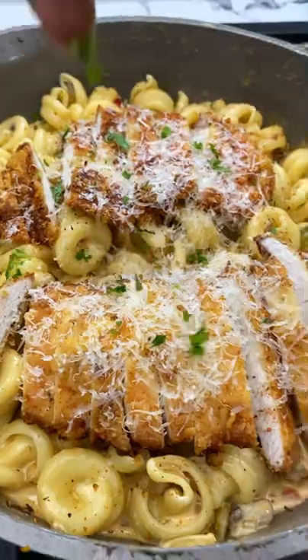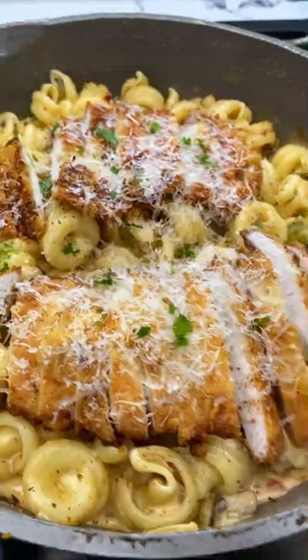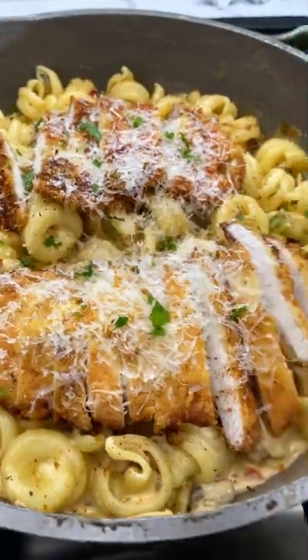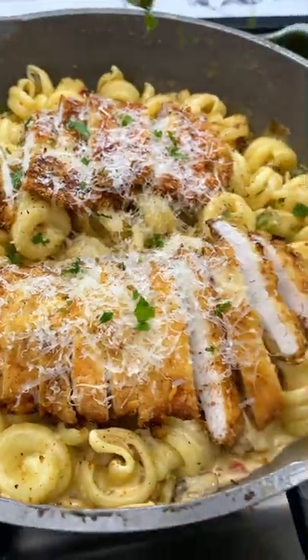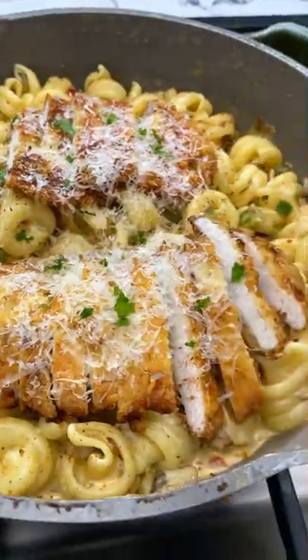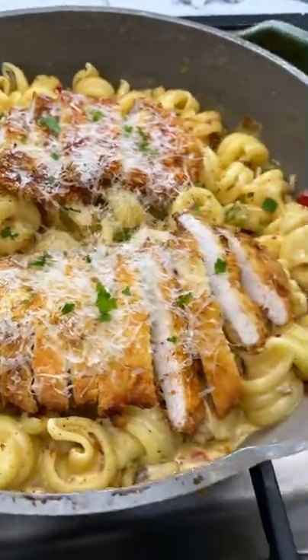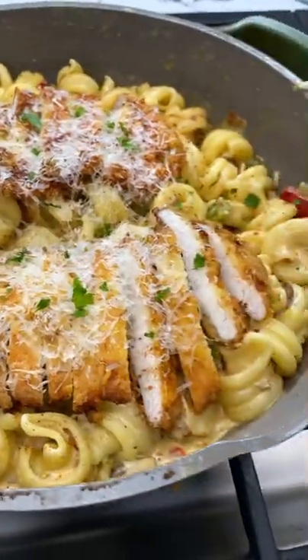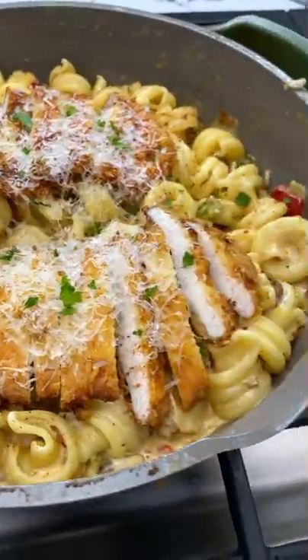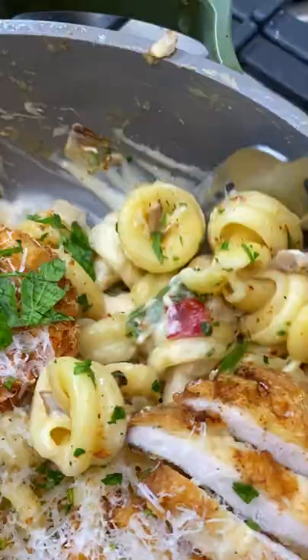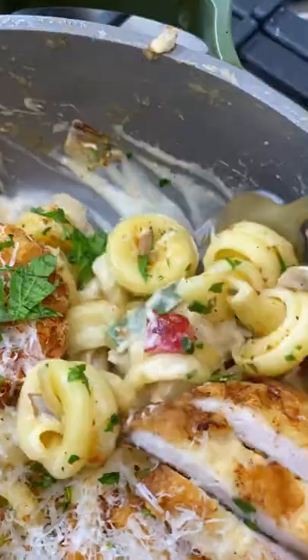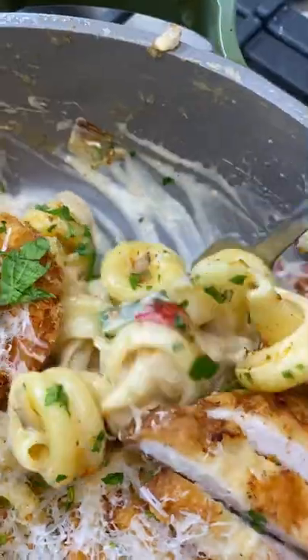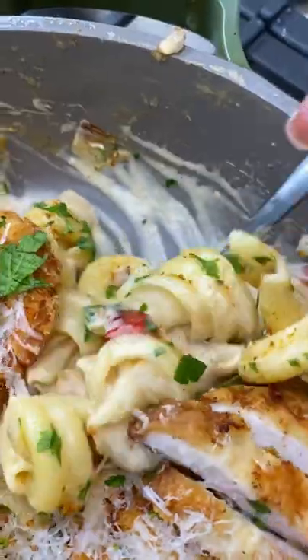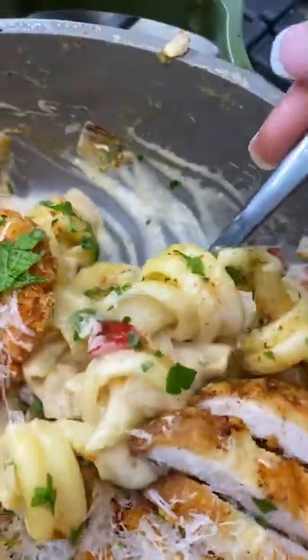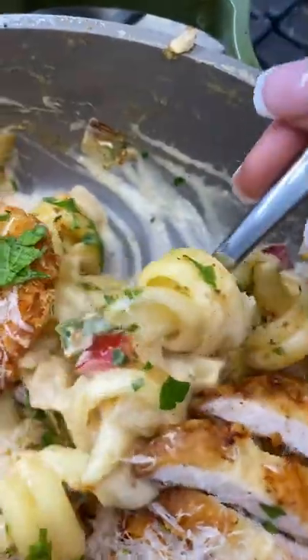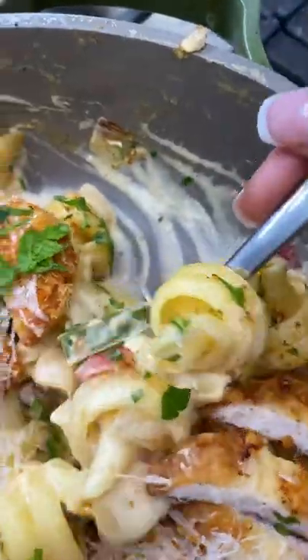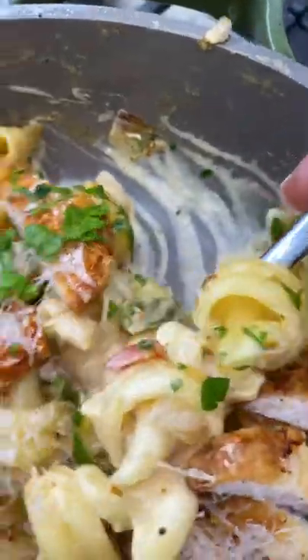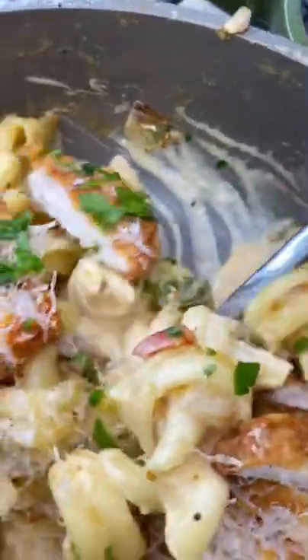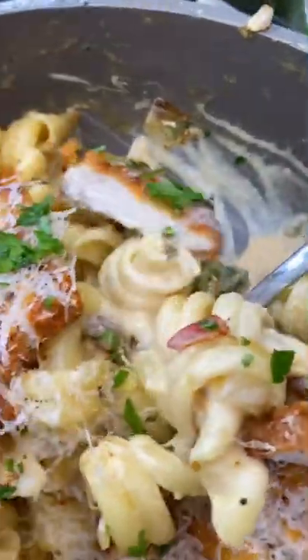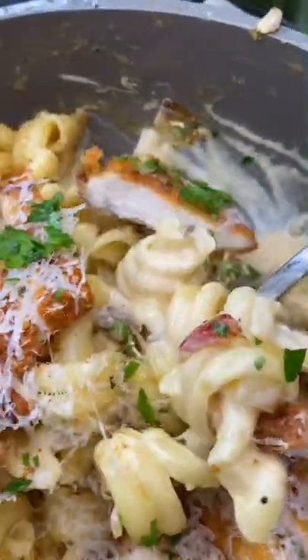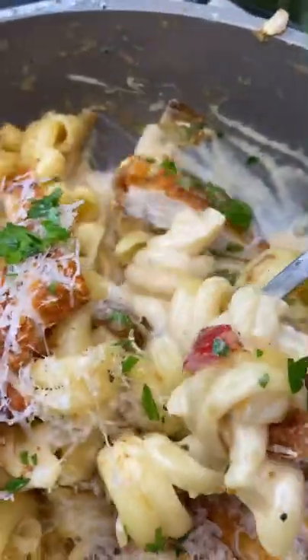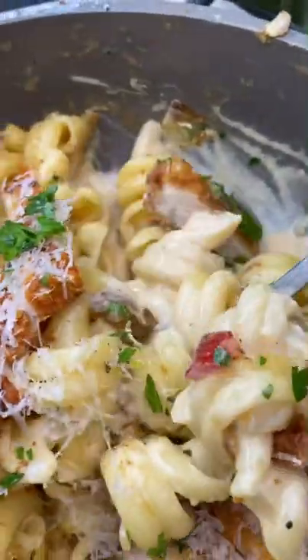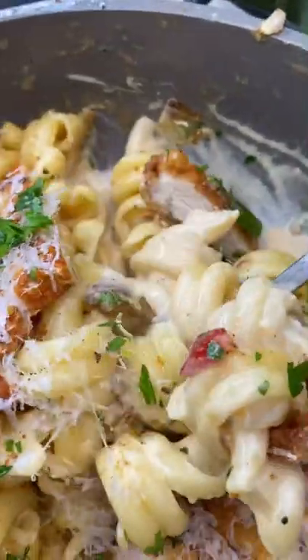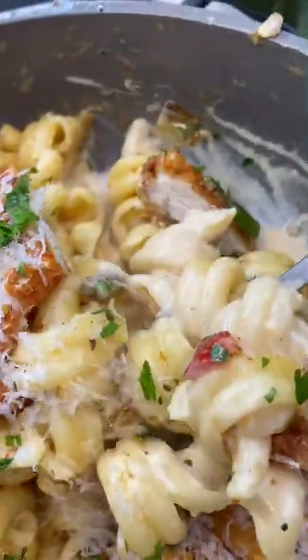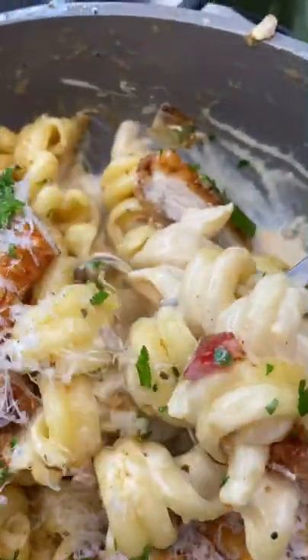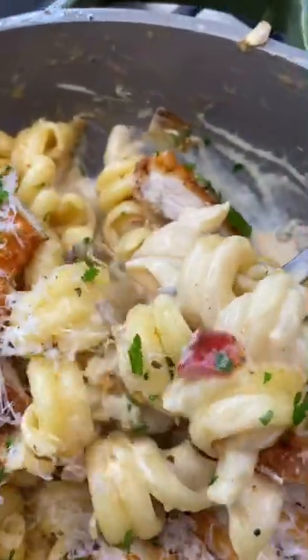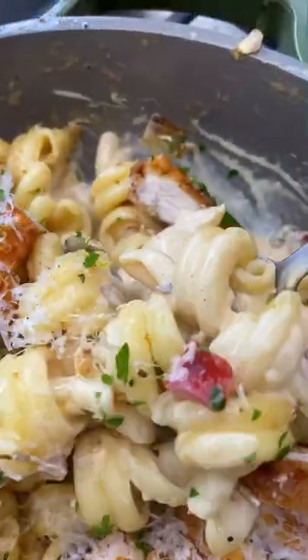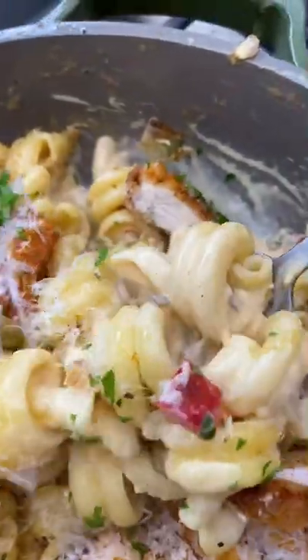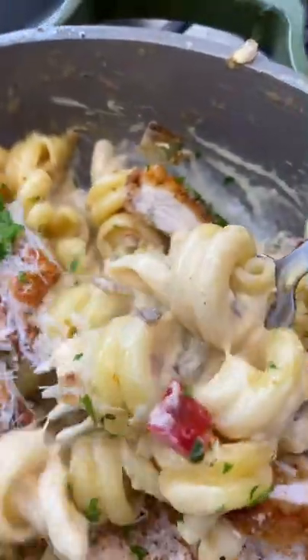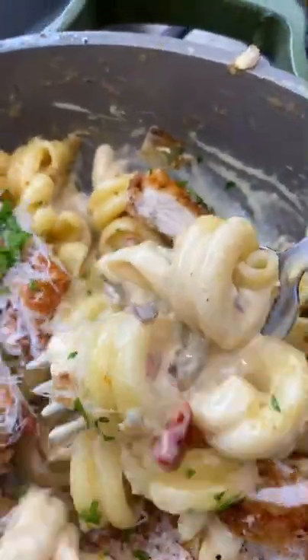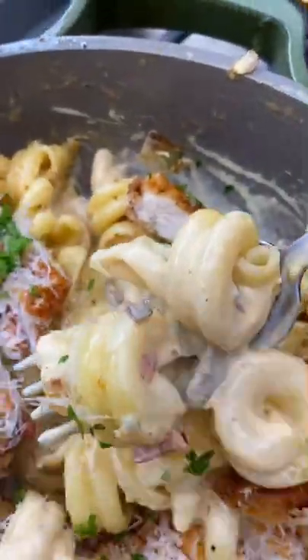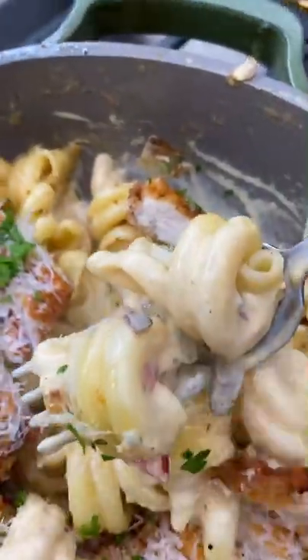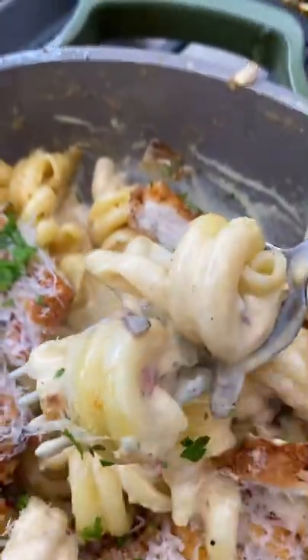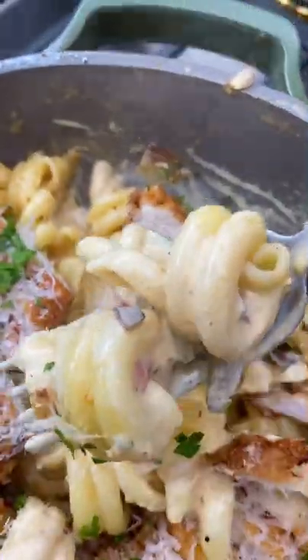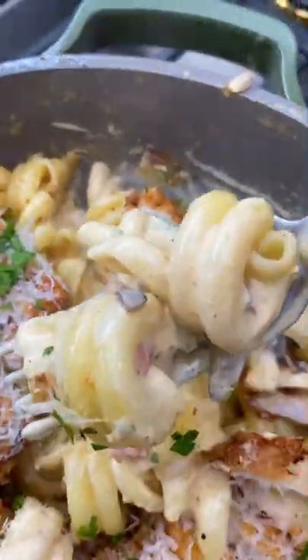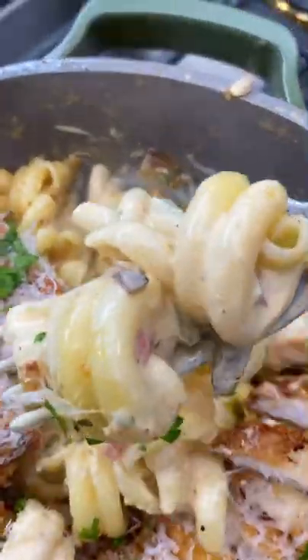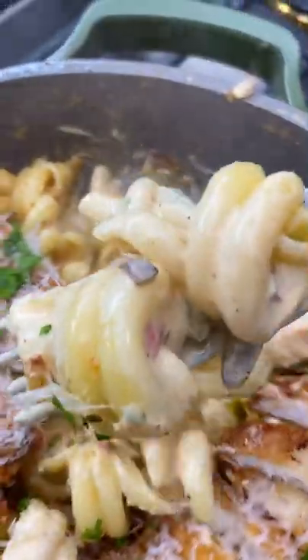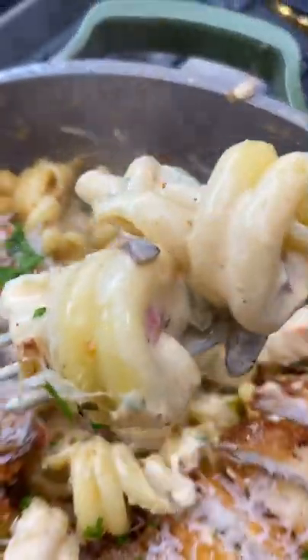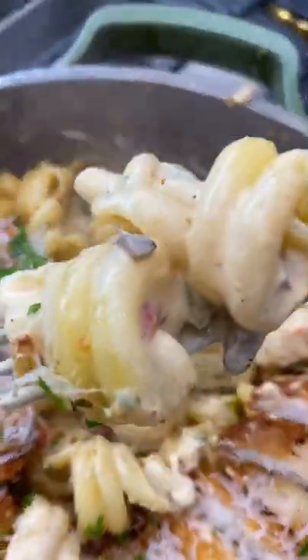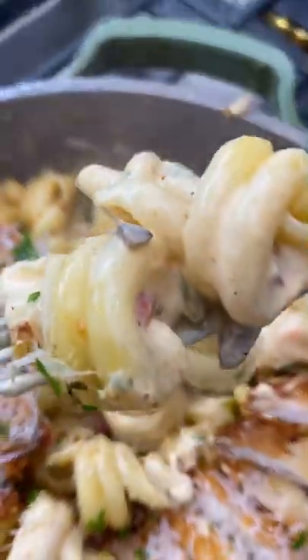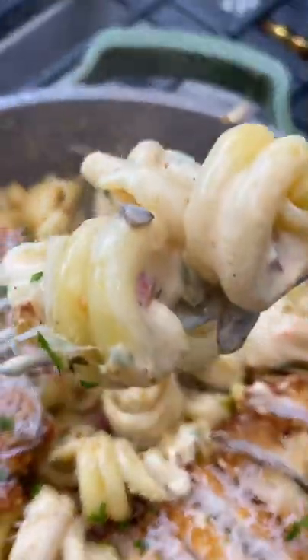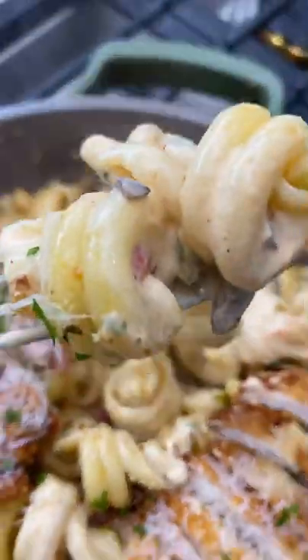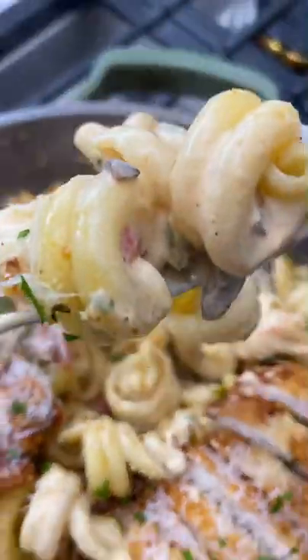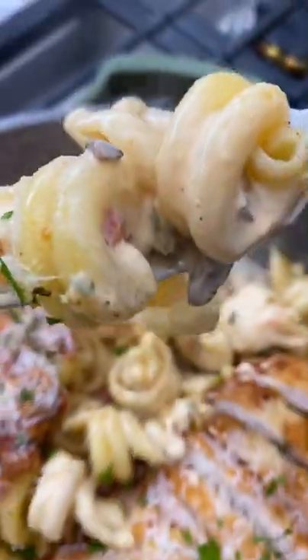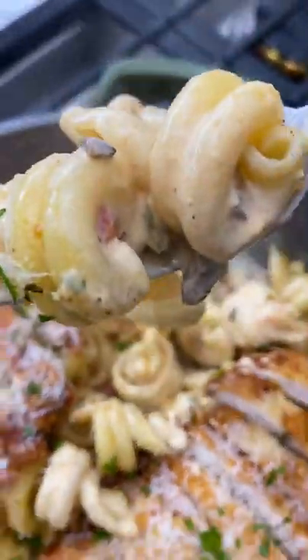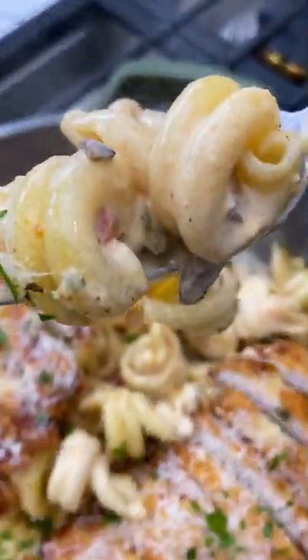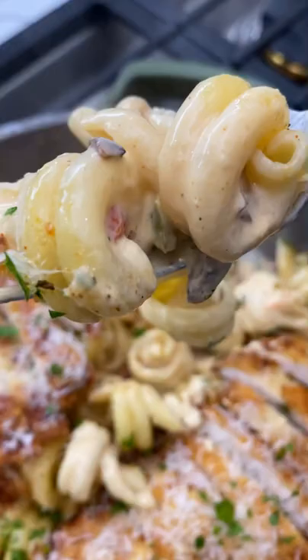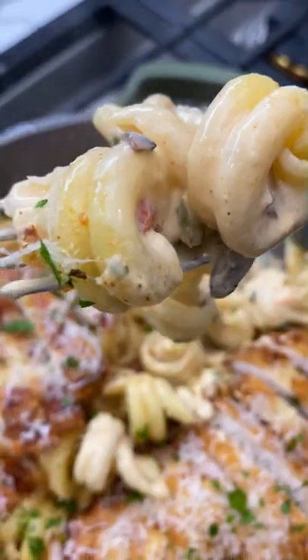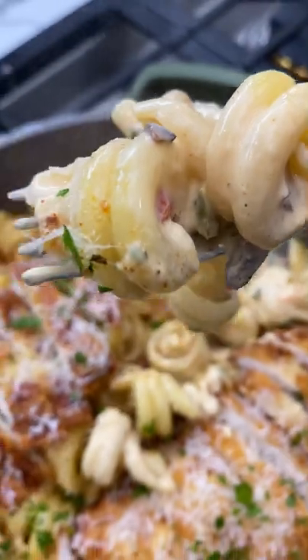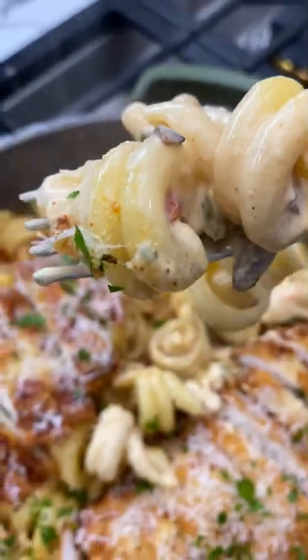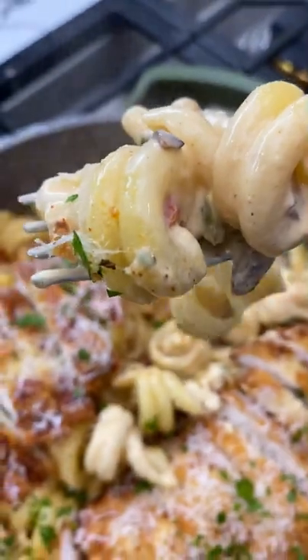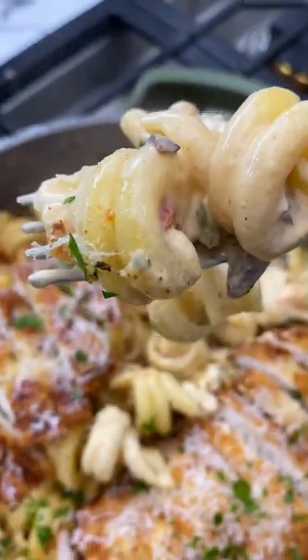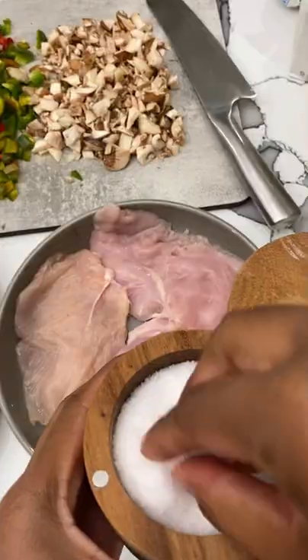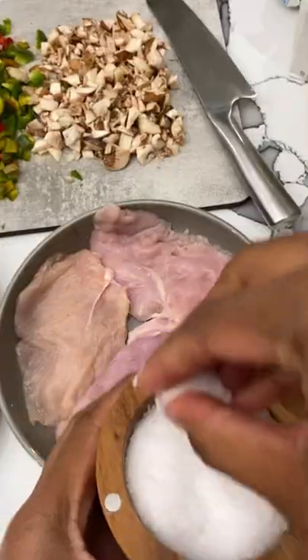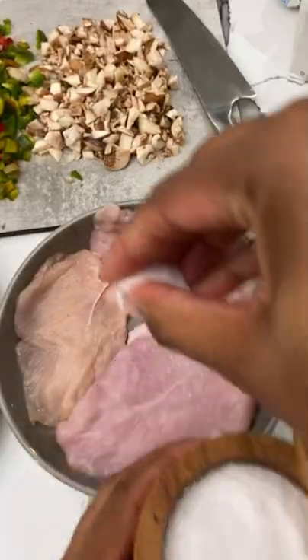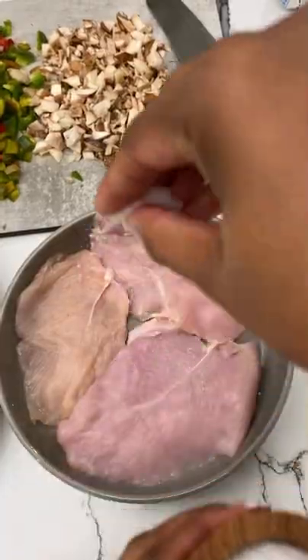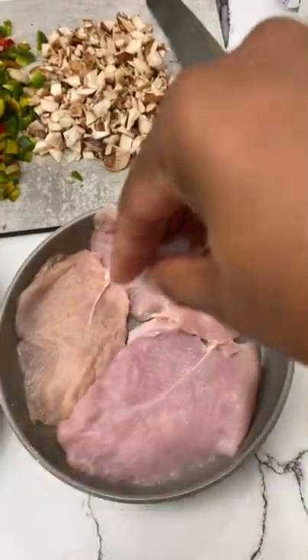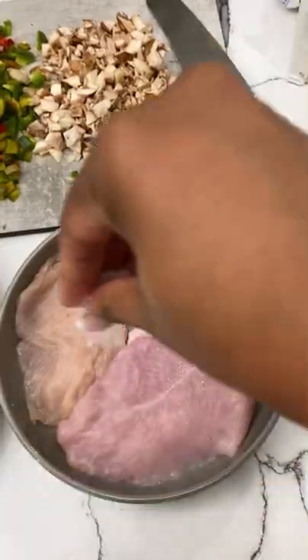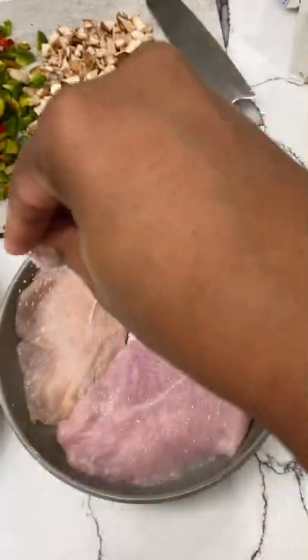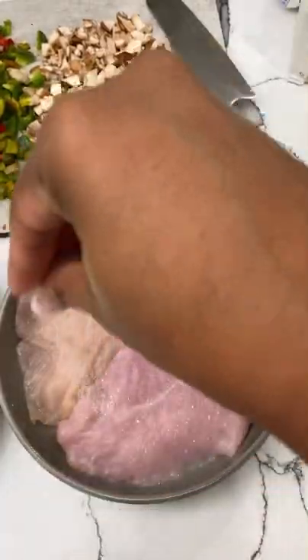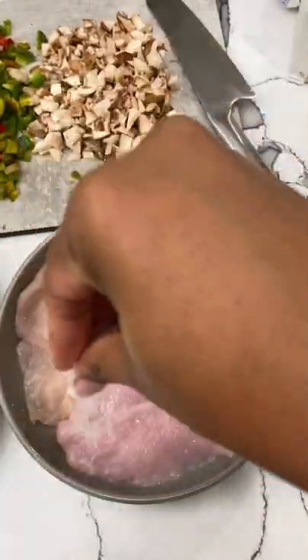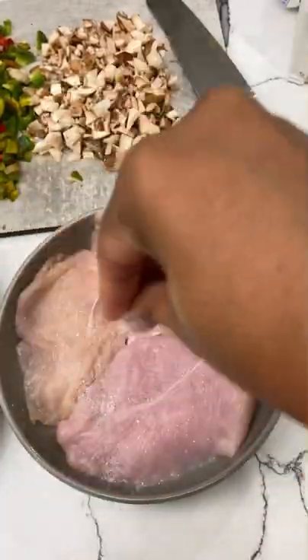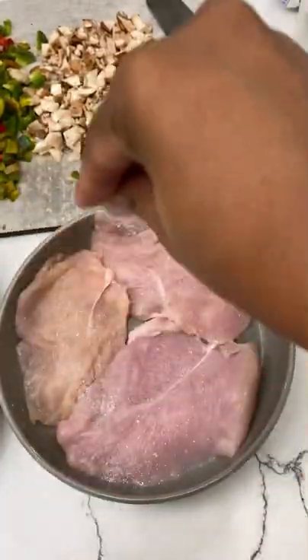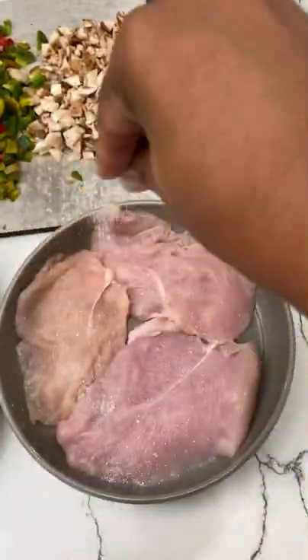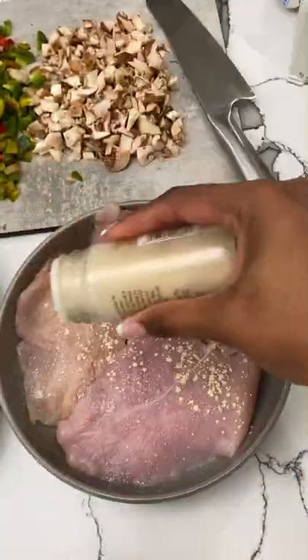I don't know about you guys, but whenever I go to the Cheesecake Factory, I don't even have to look at the menu. I'm ordering the Louisiana Chicken Pasta, so let's make it at home.